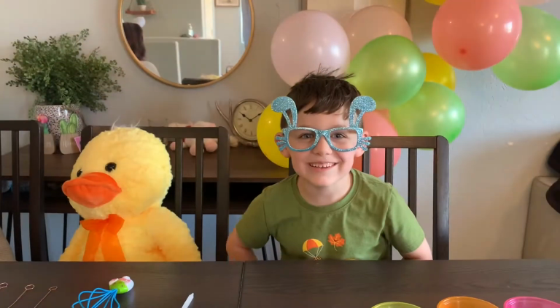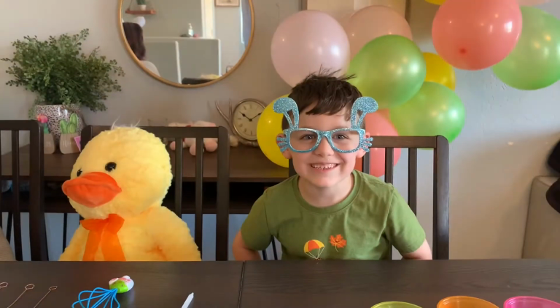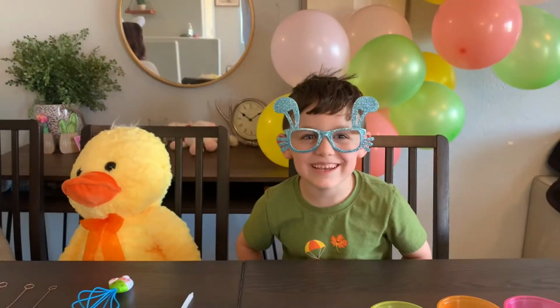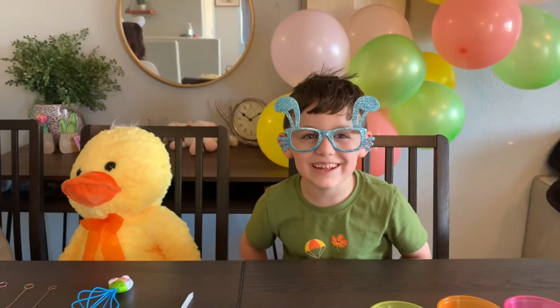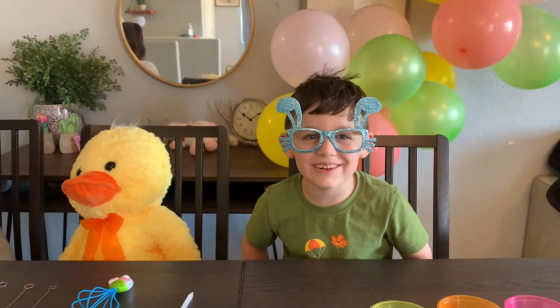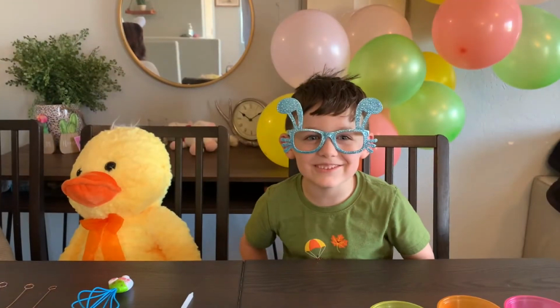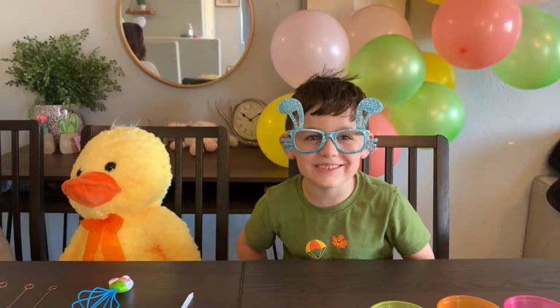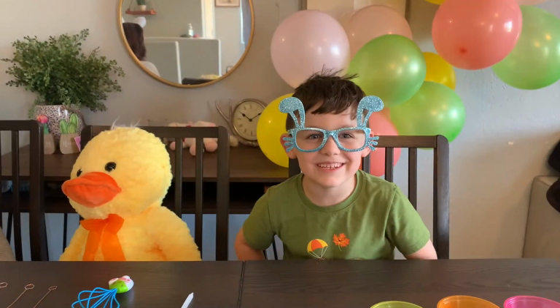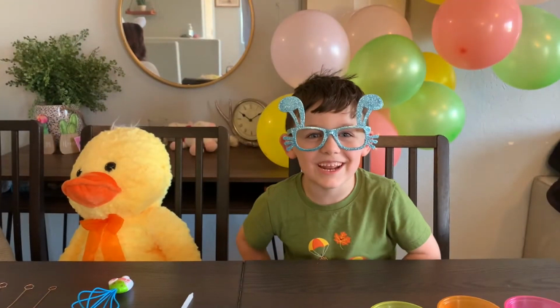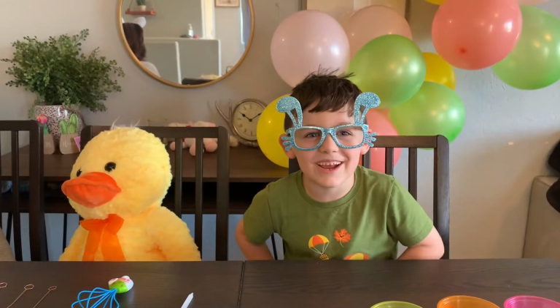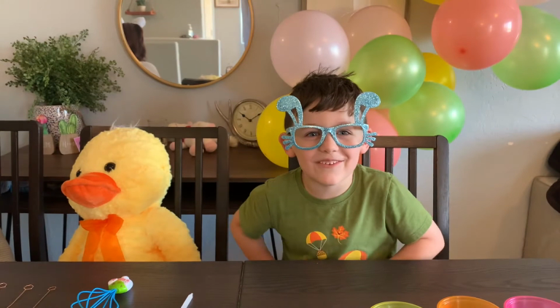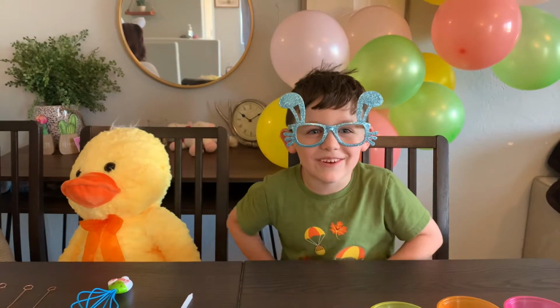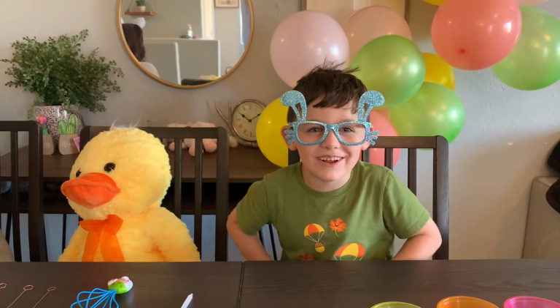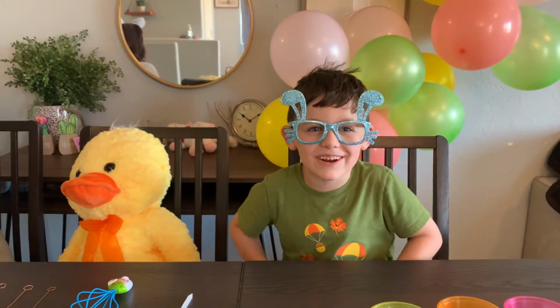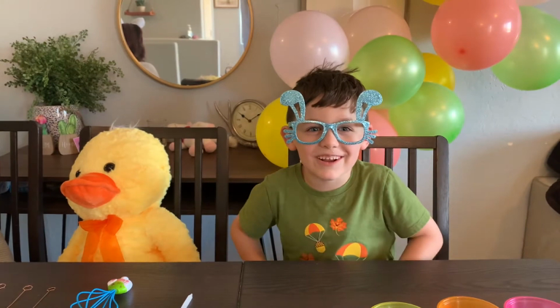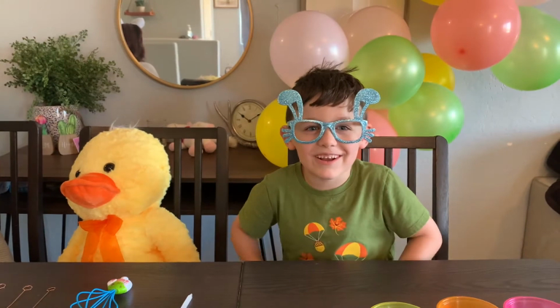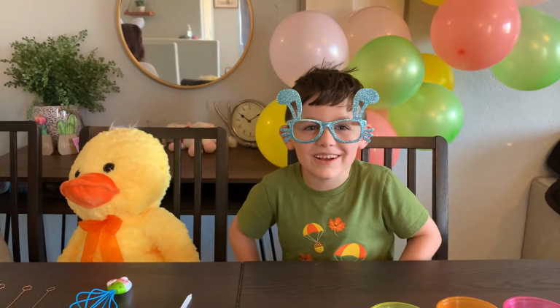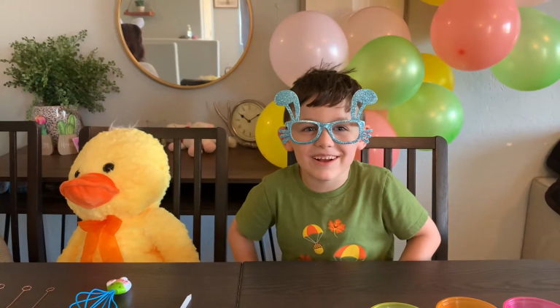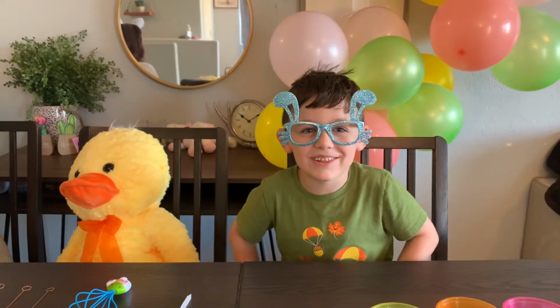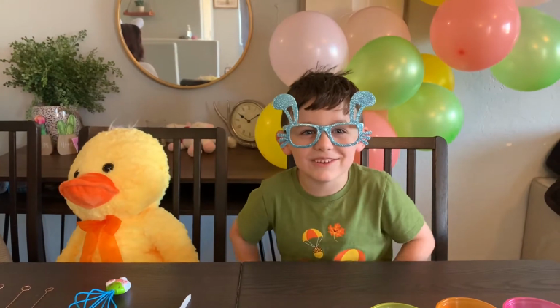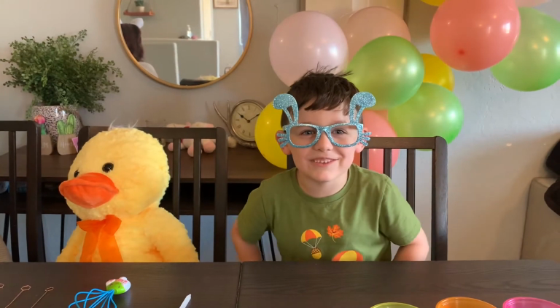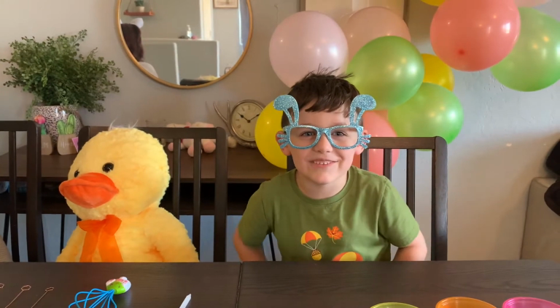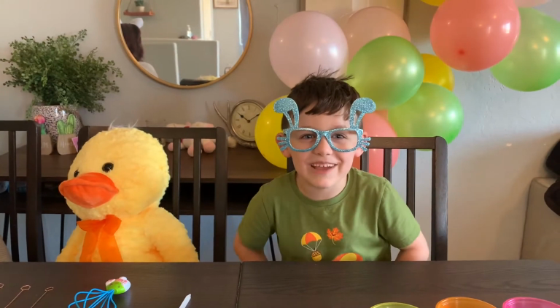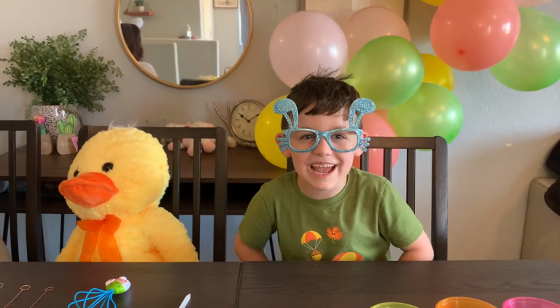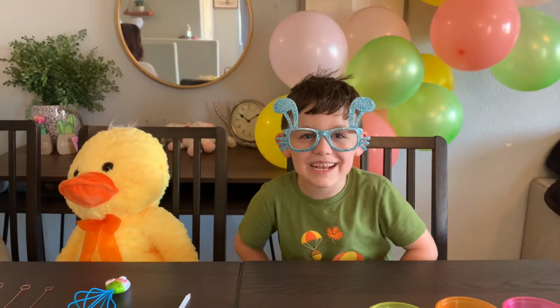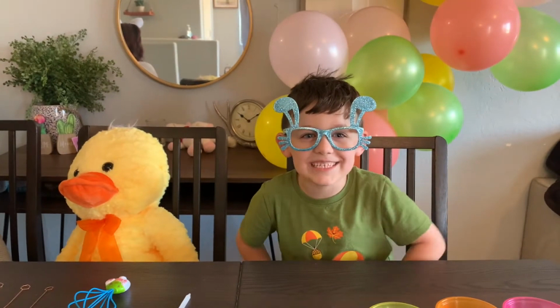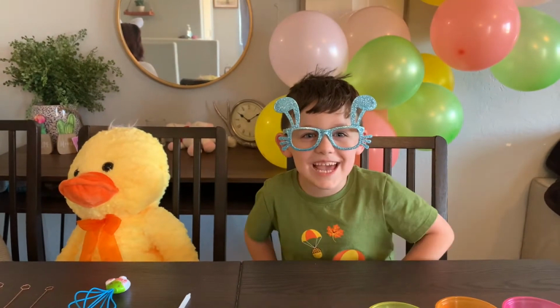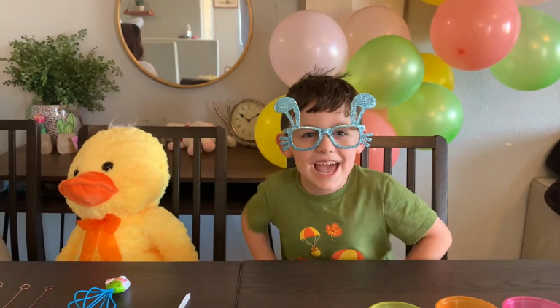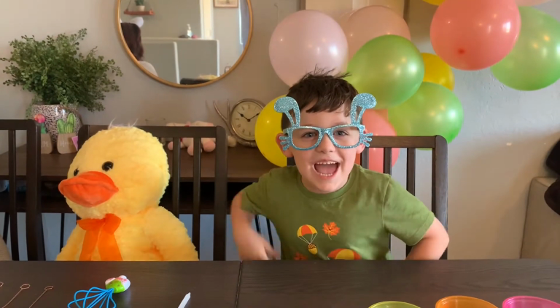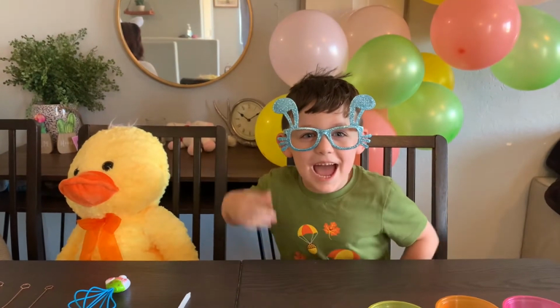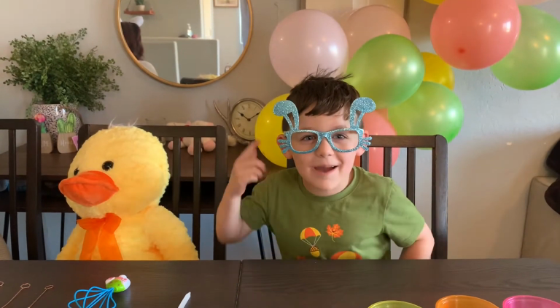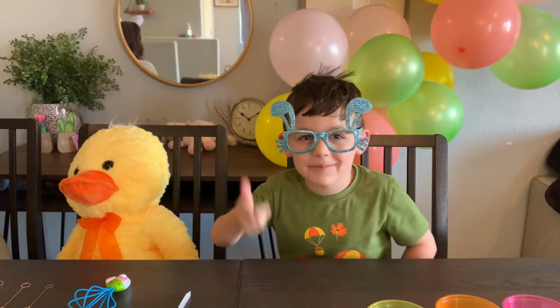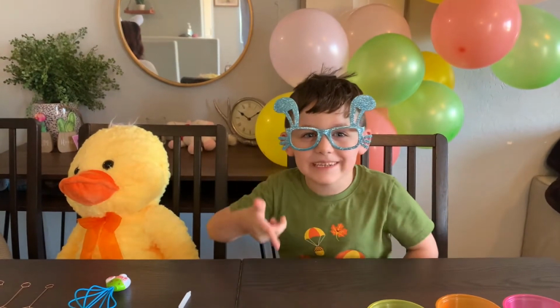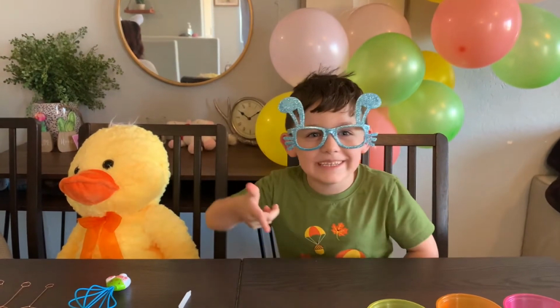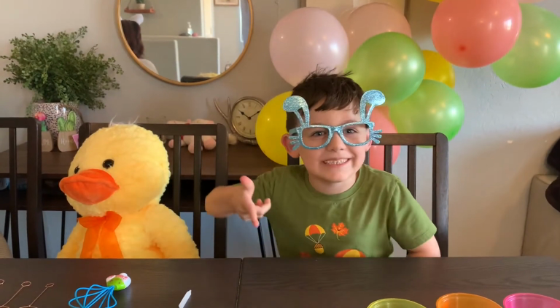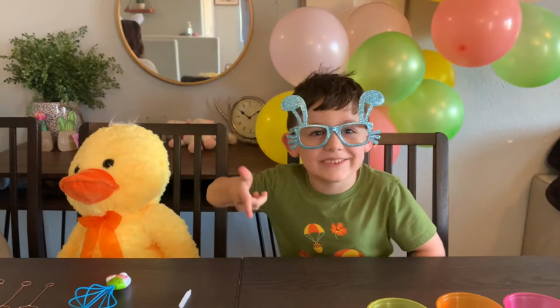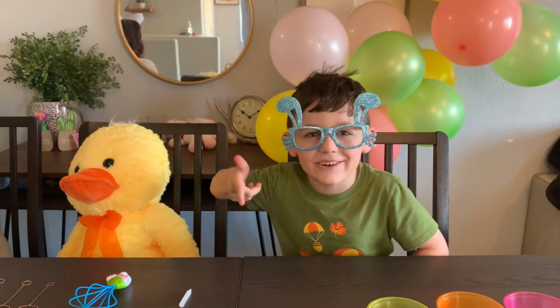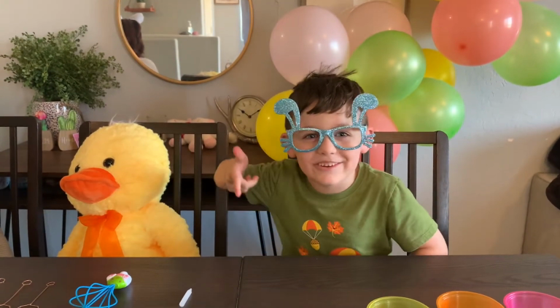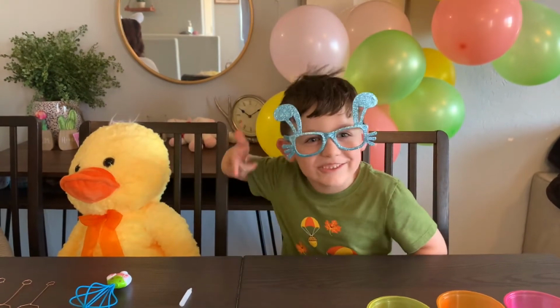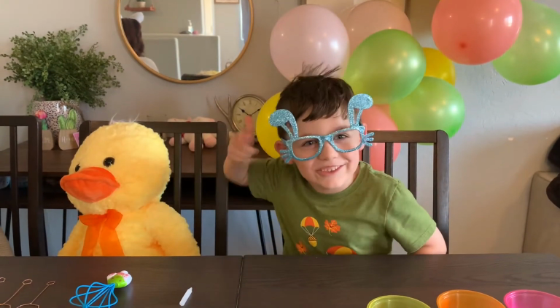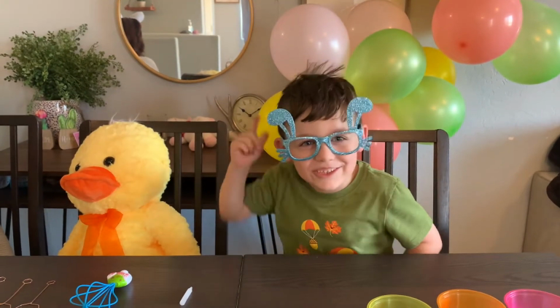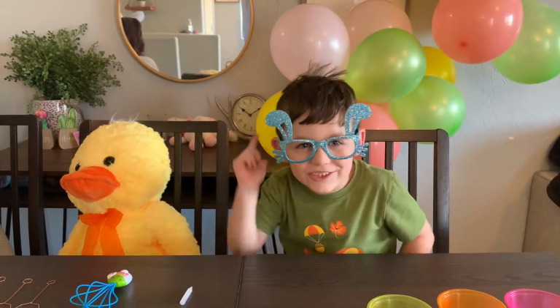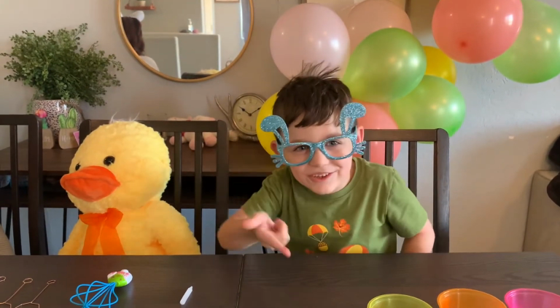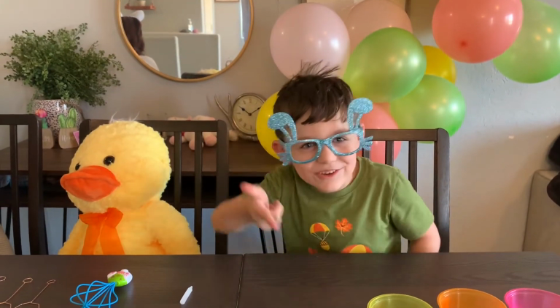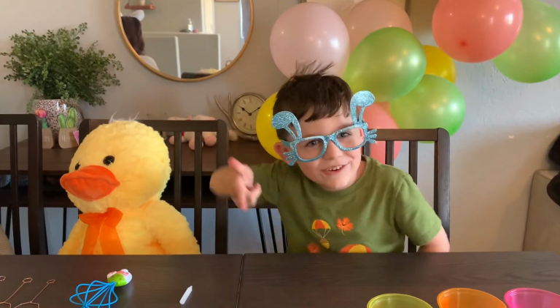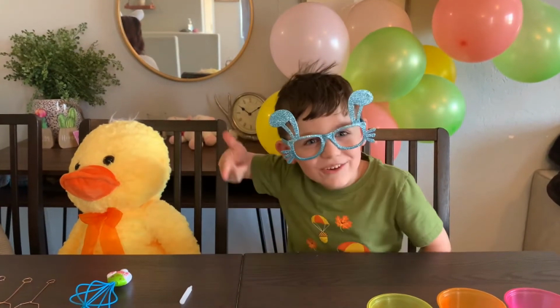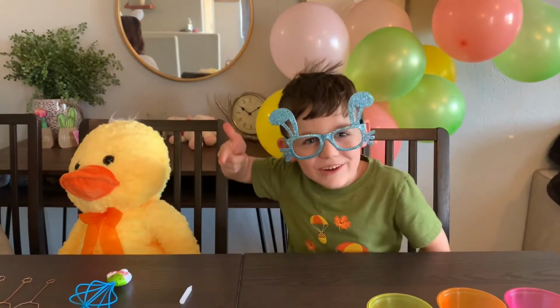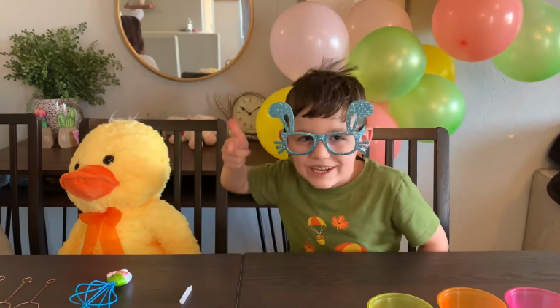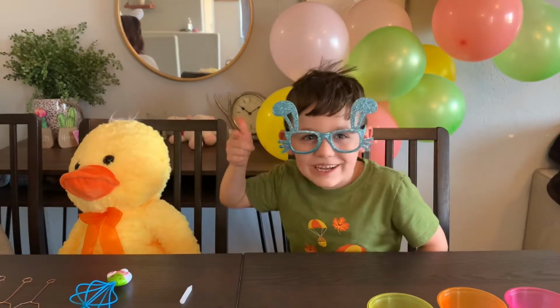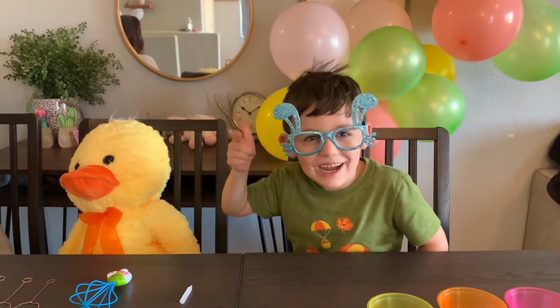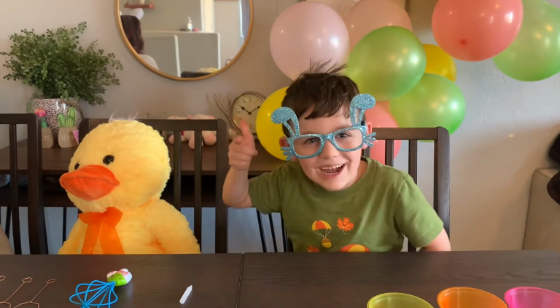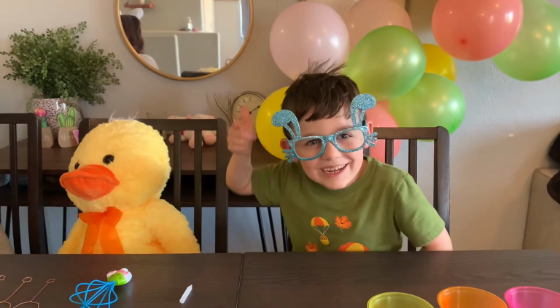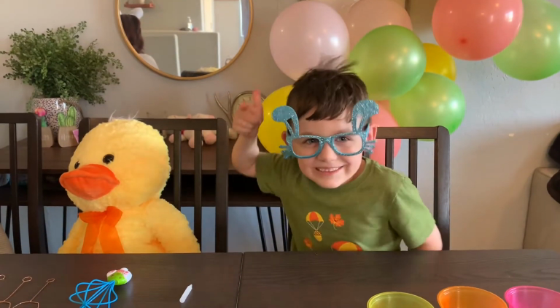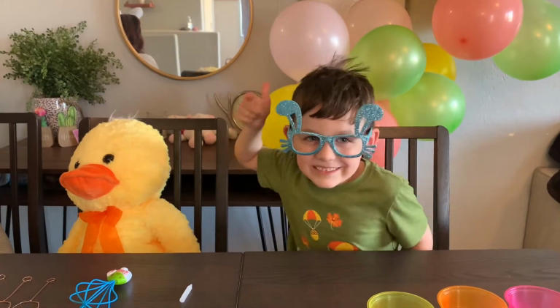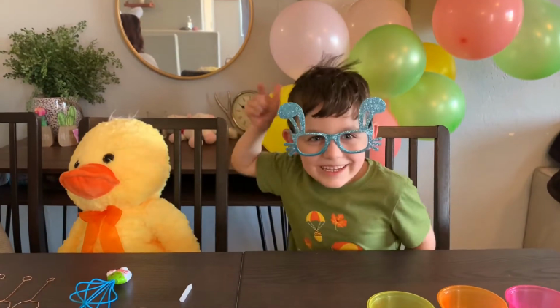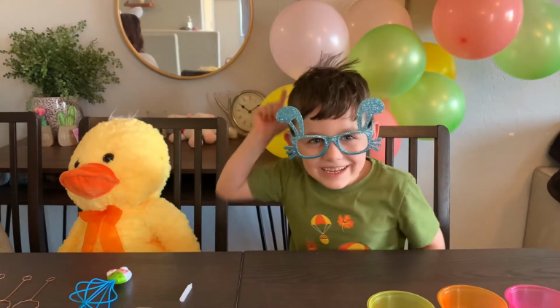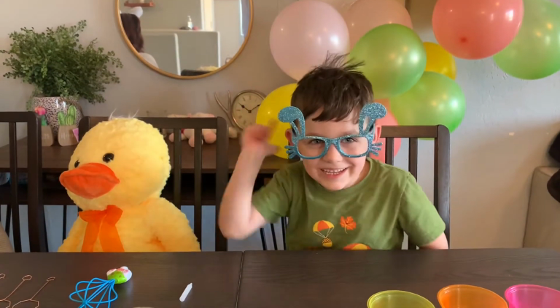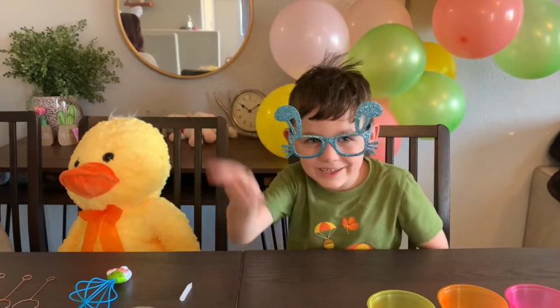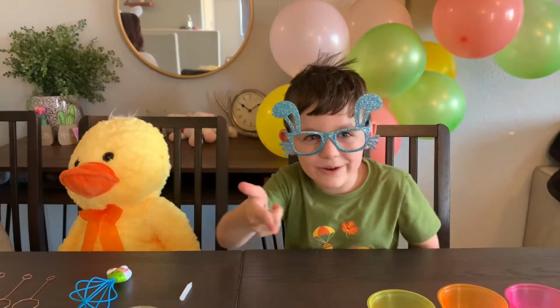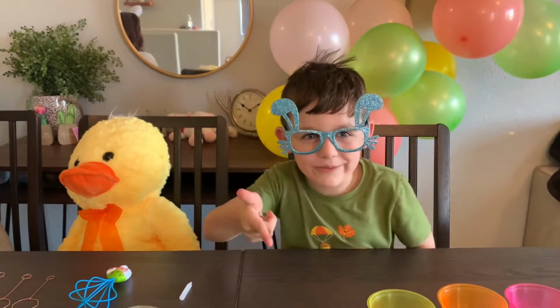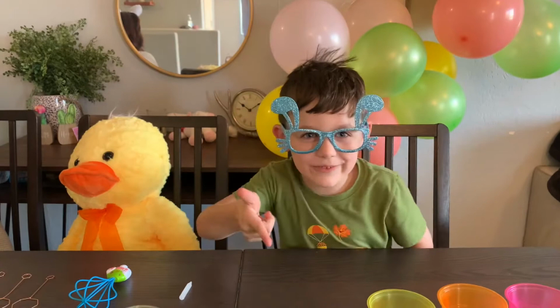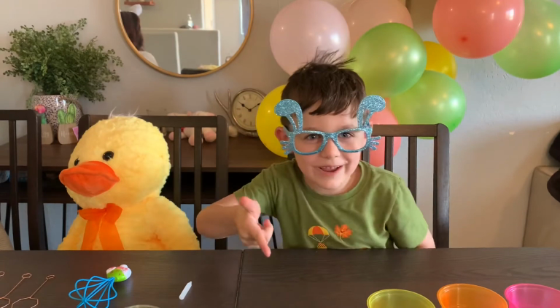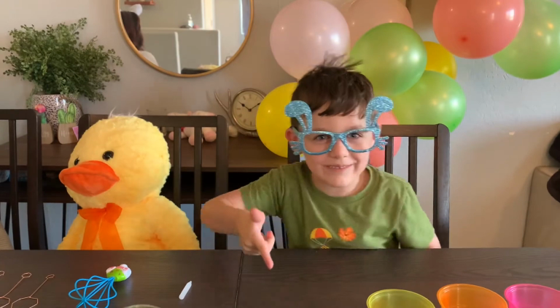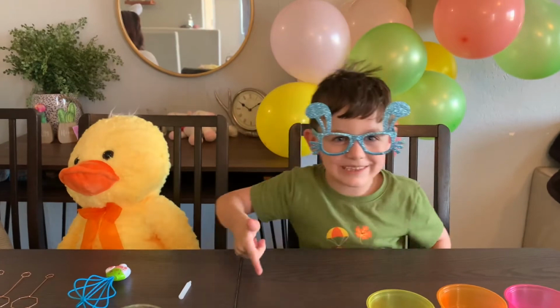Today we're going to color some eggs. Happy Easter to you guys and your family.